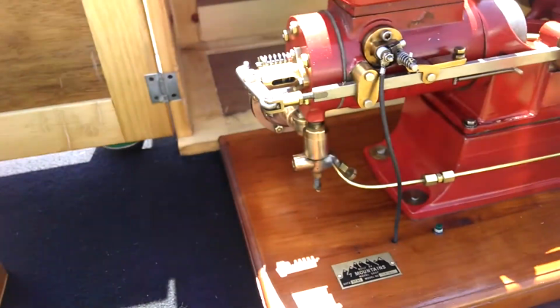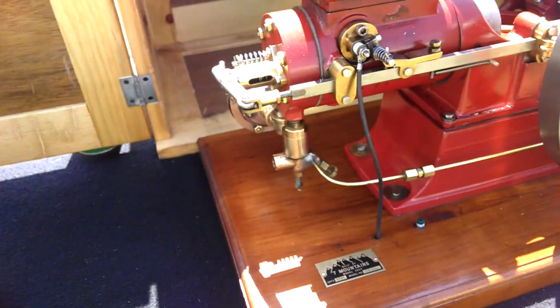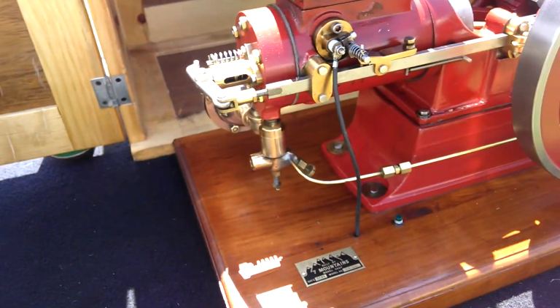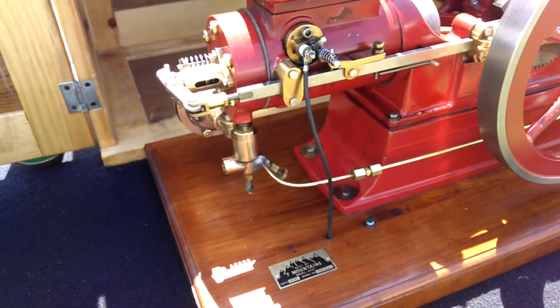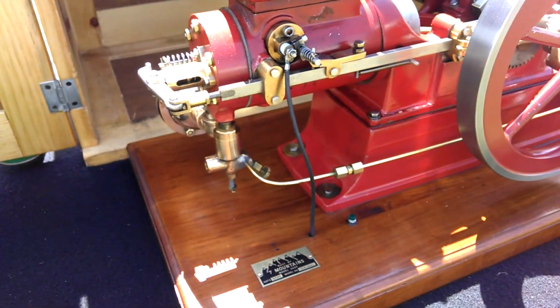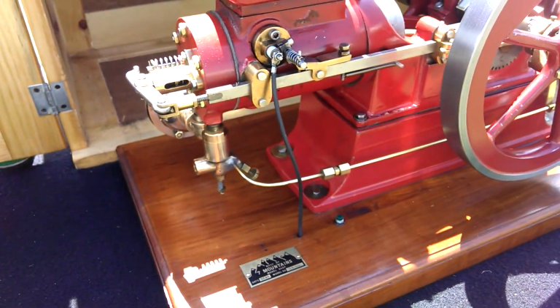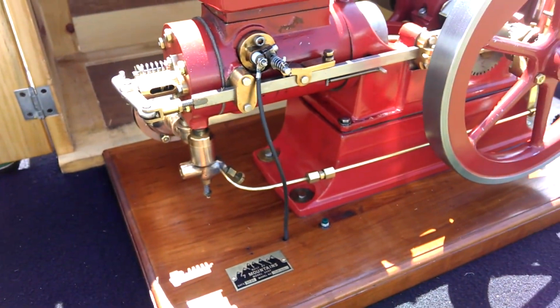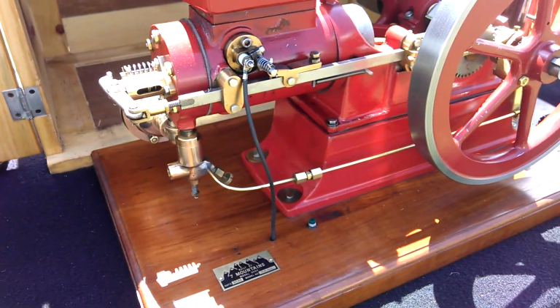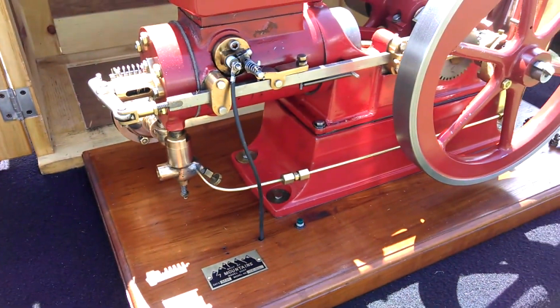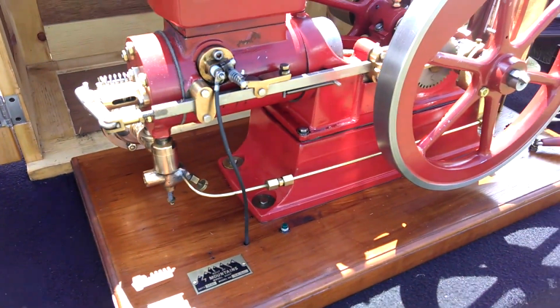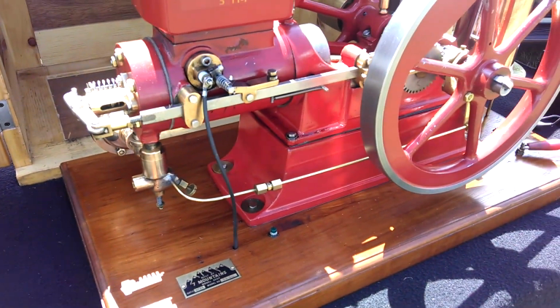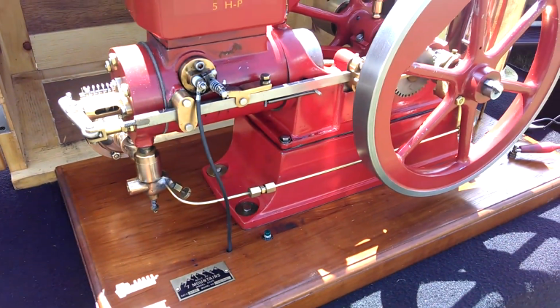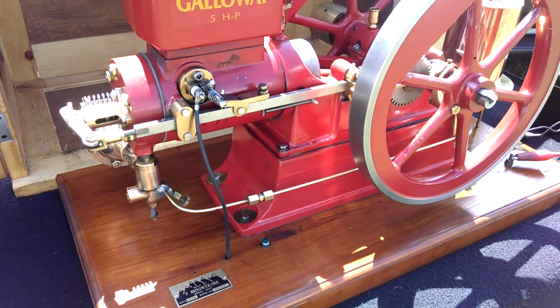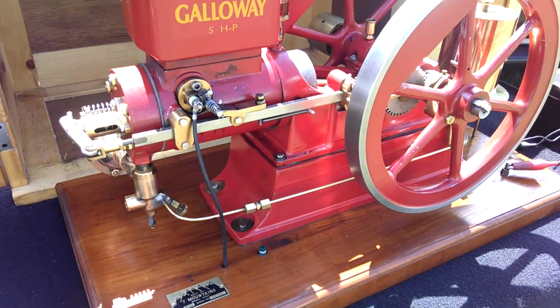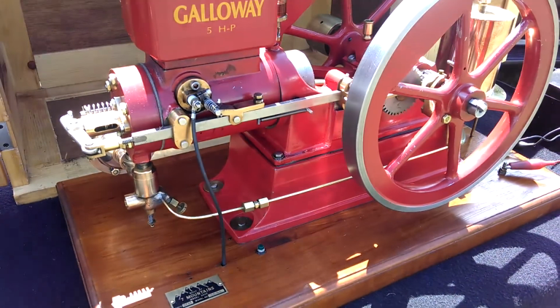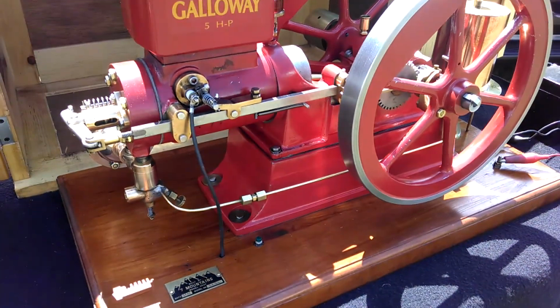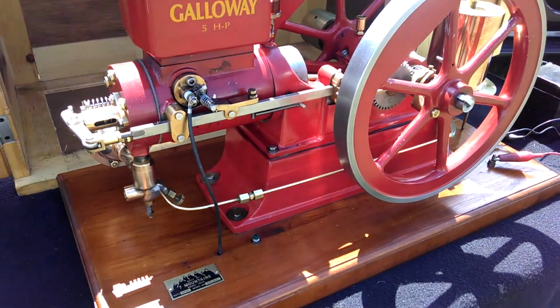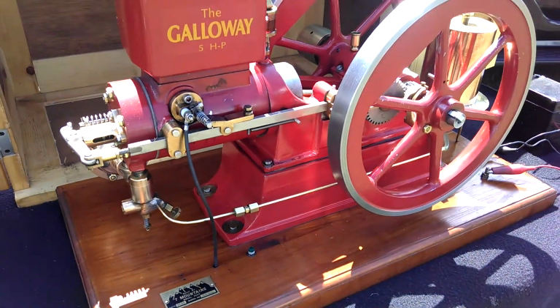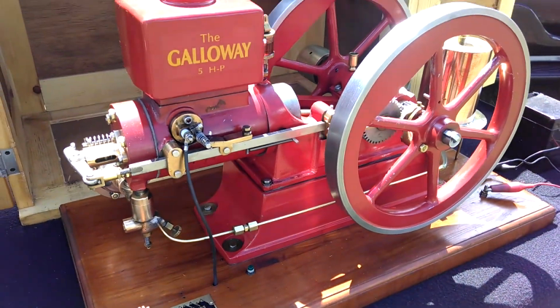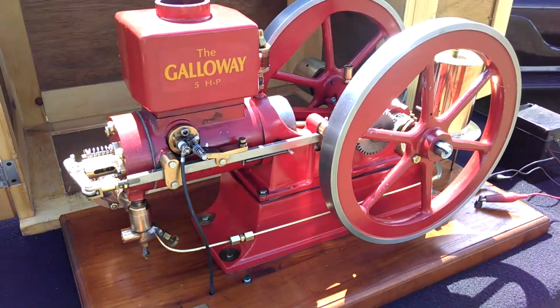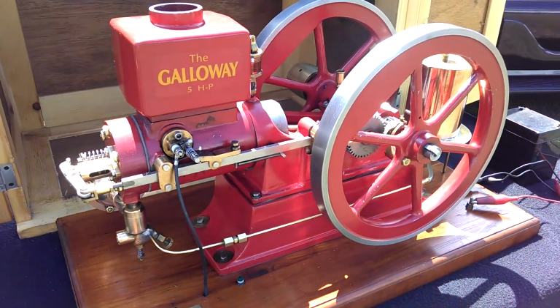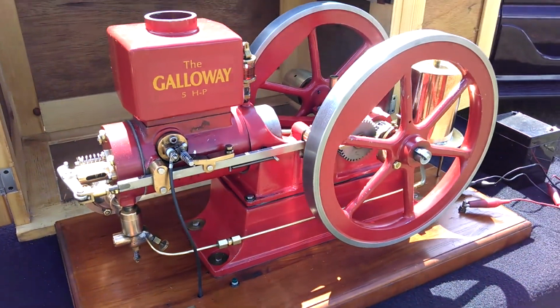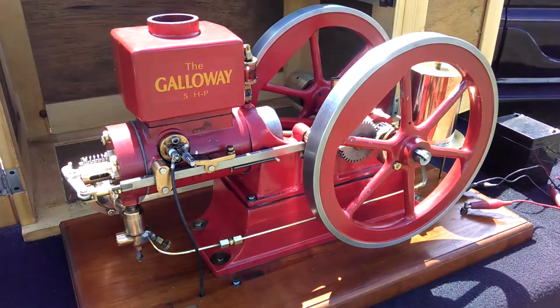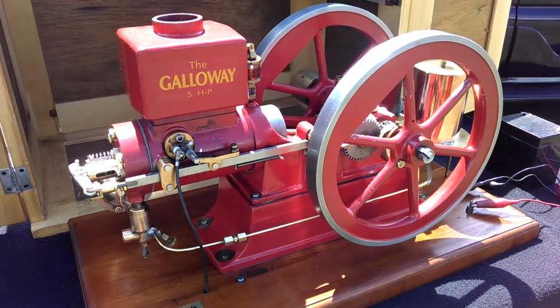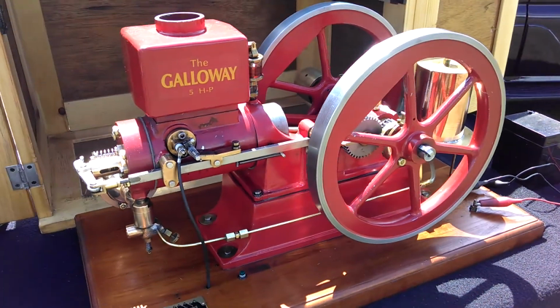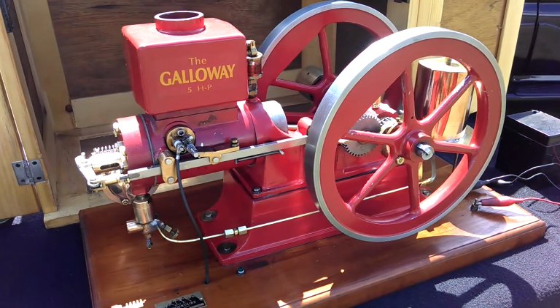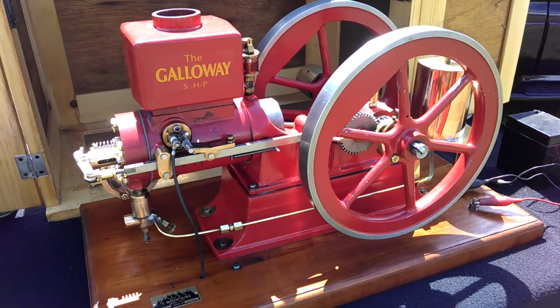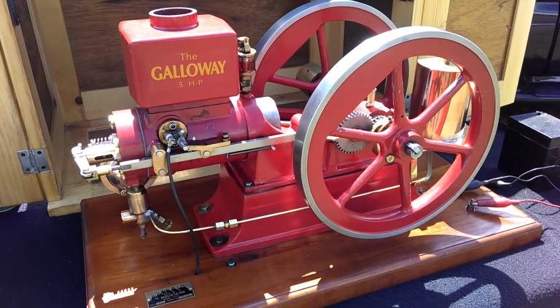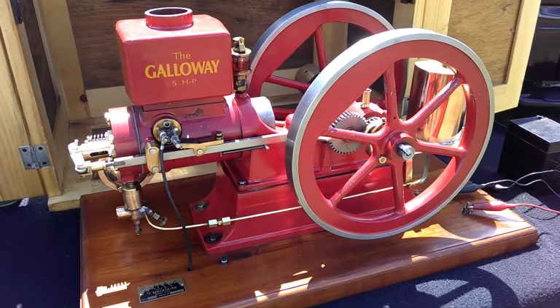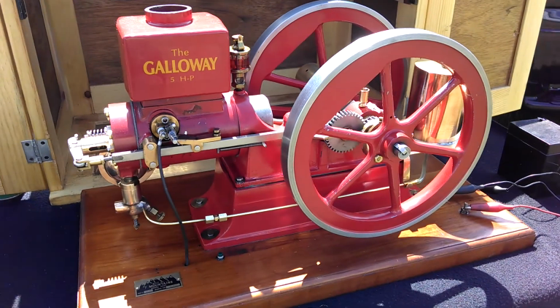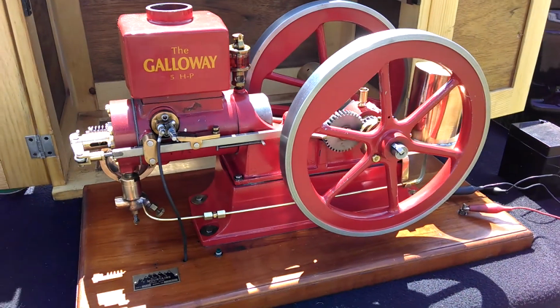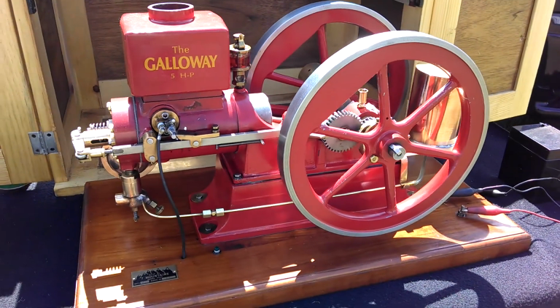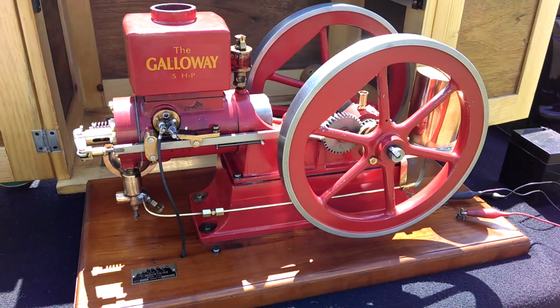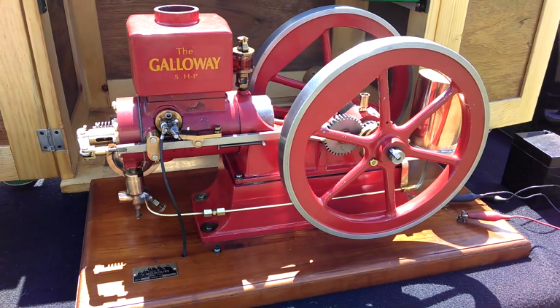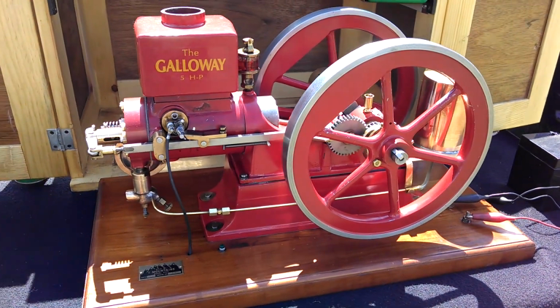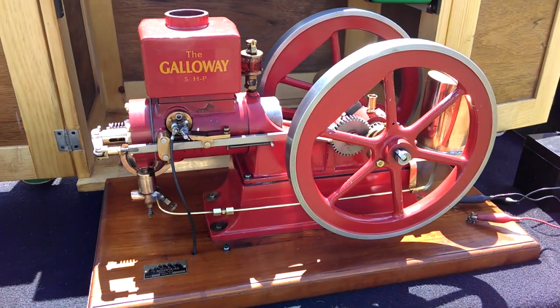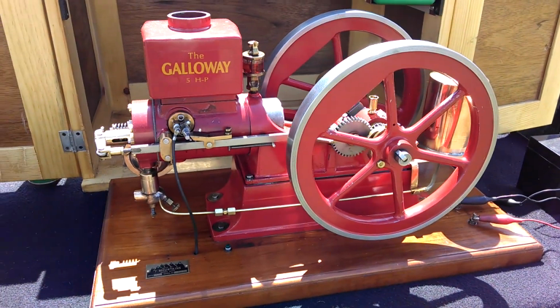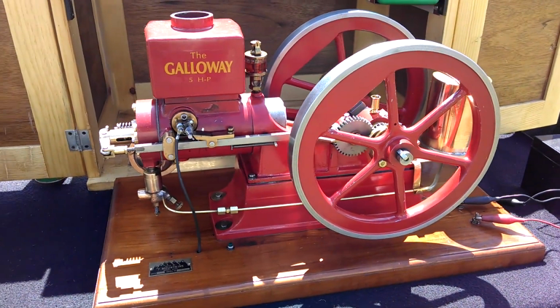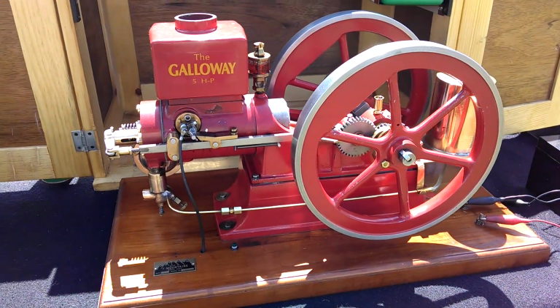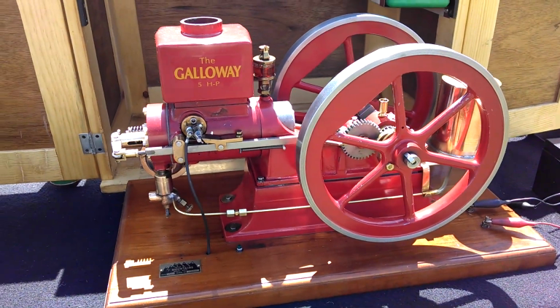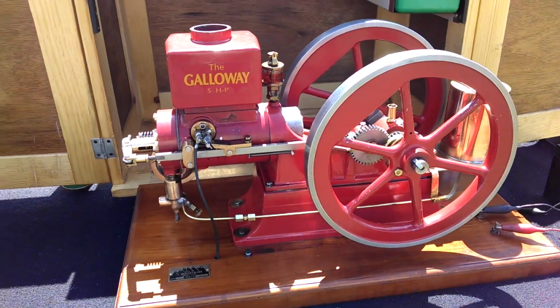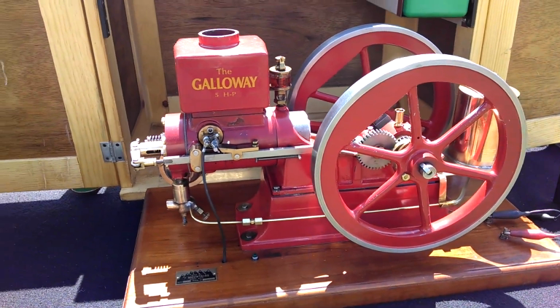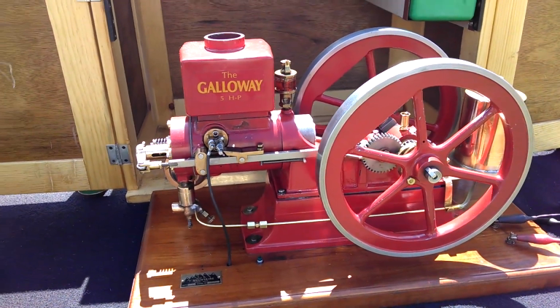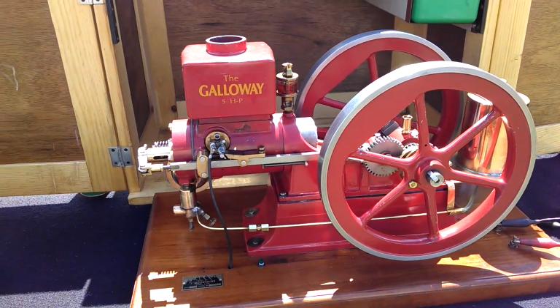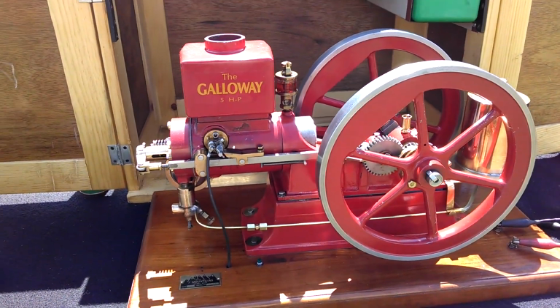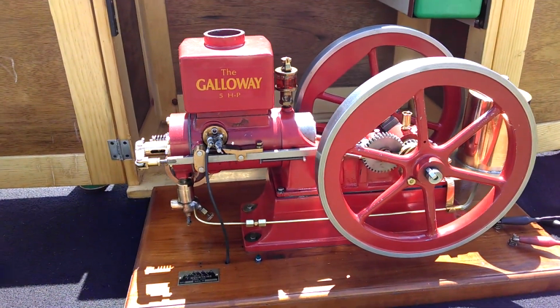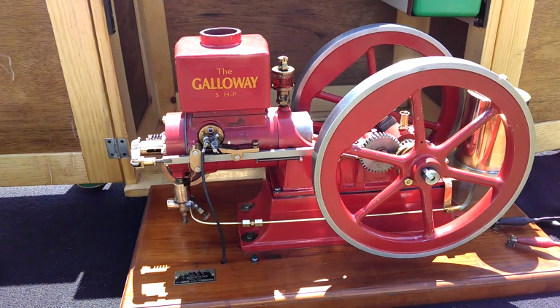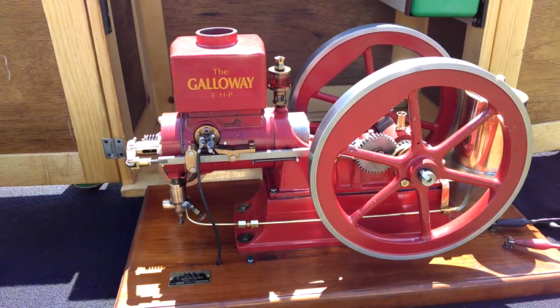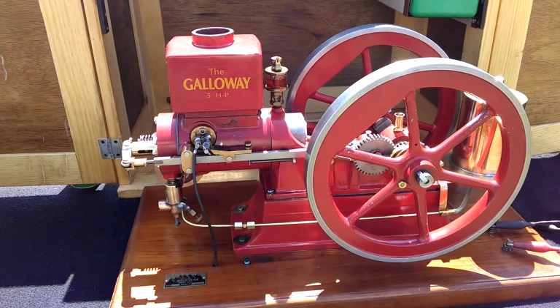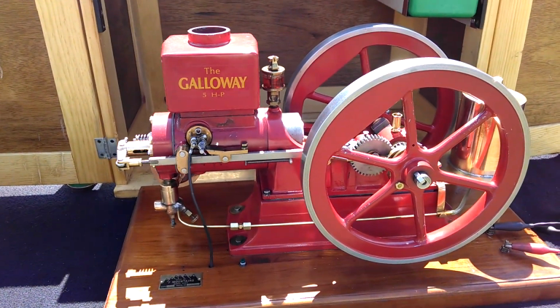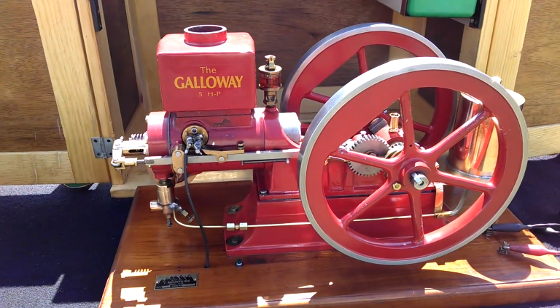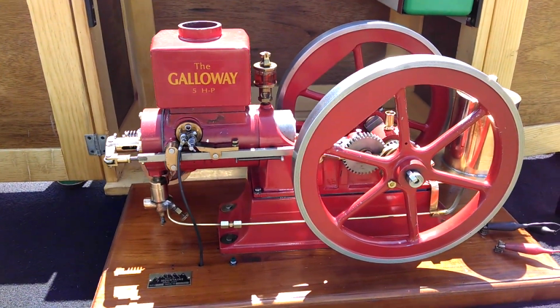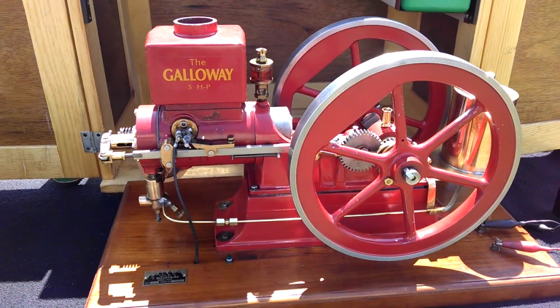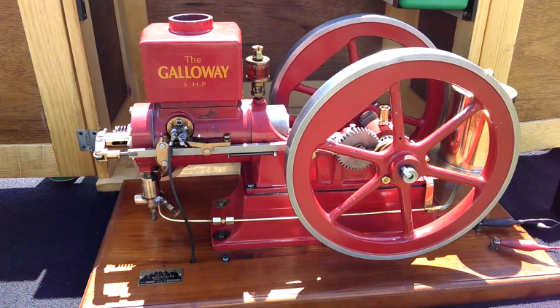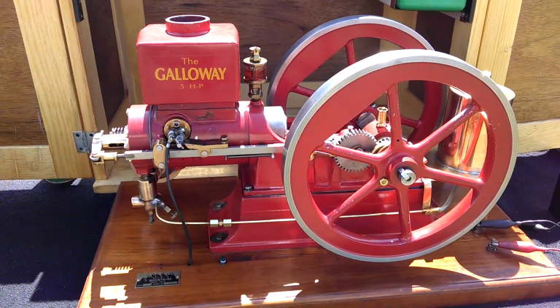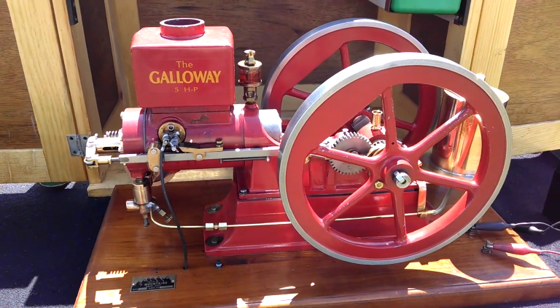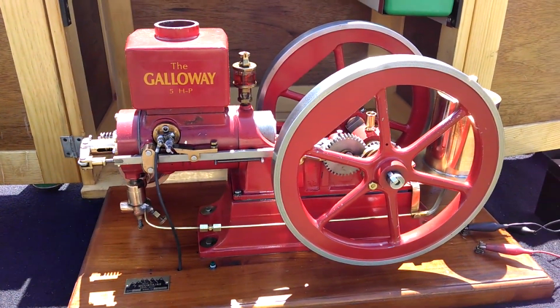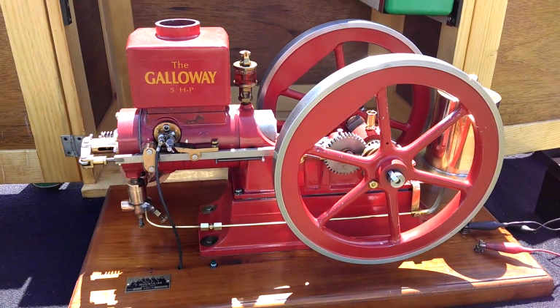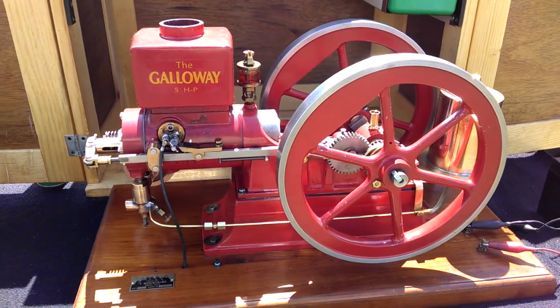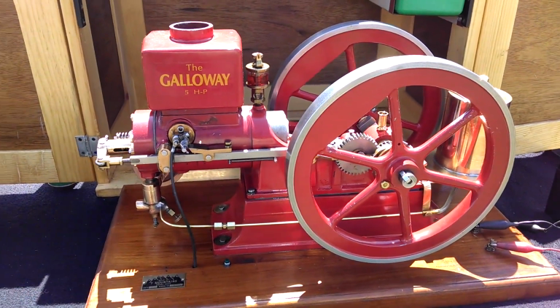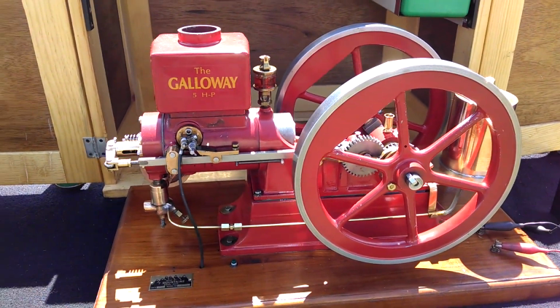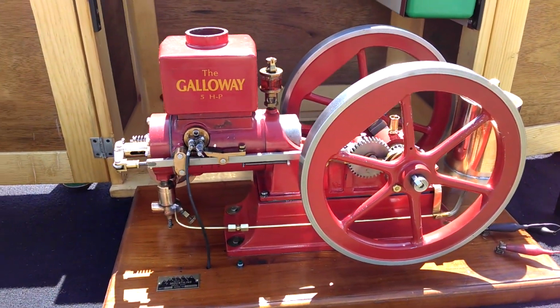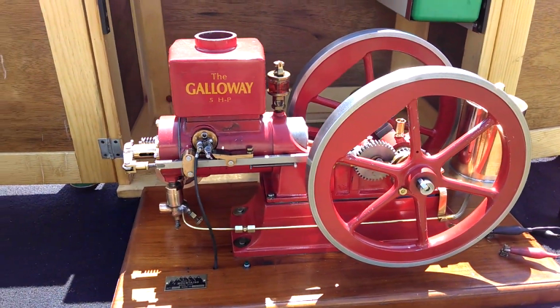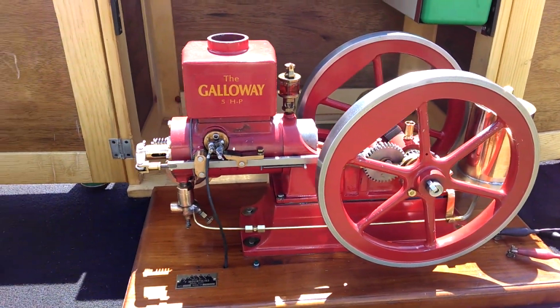This is a Seven Mountains built Galloway model — one third scale of the five horsepower Galloway.